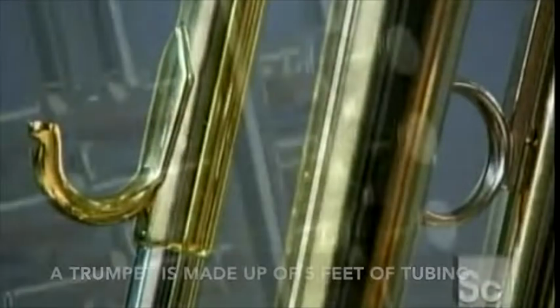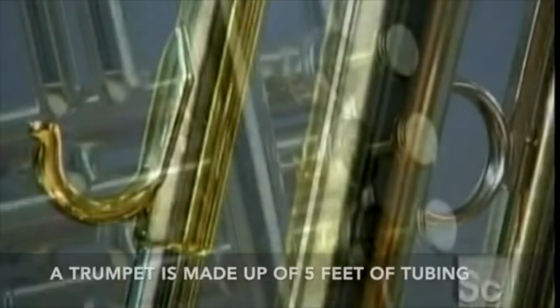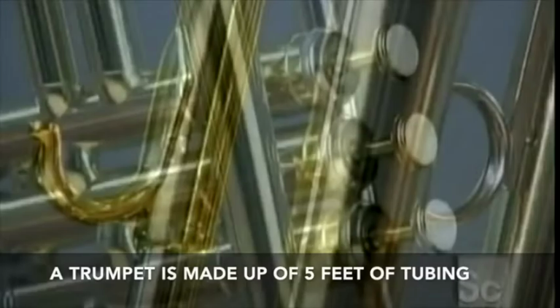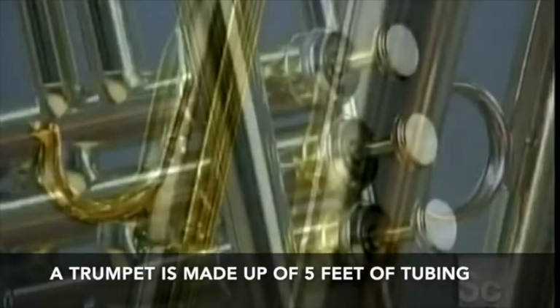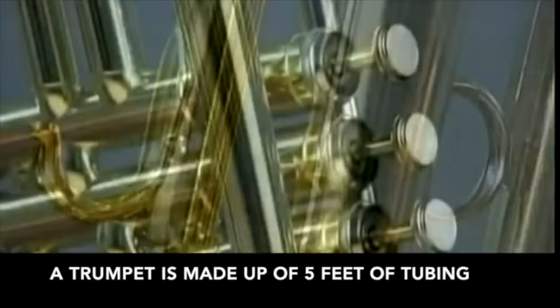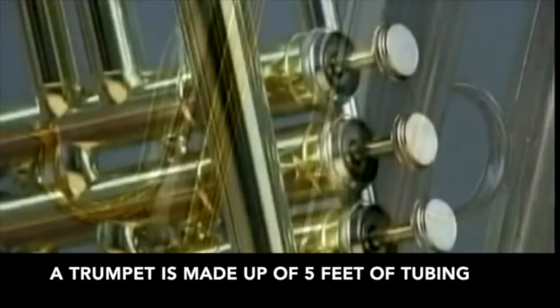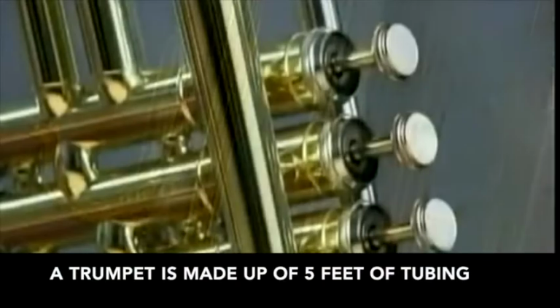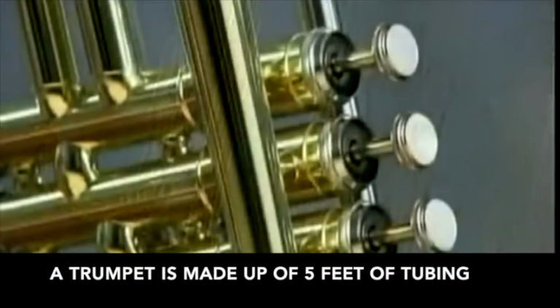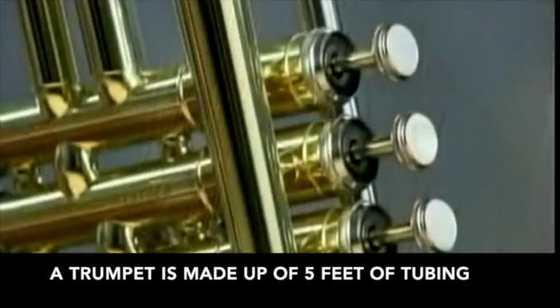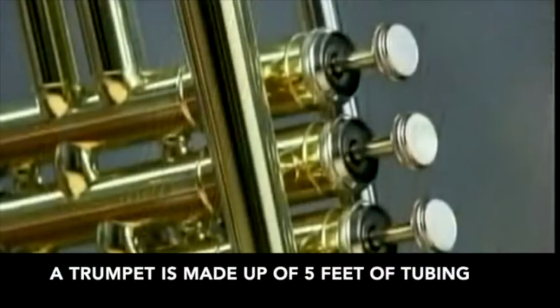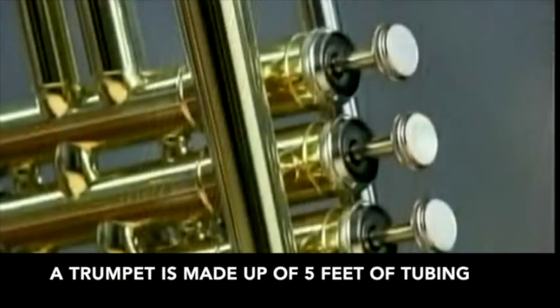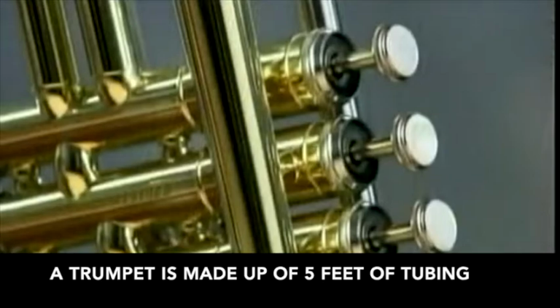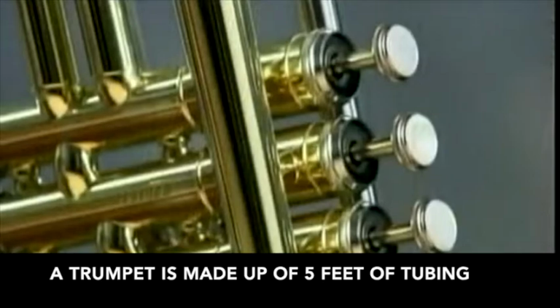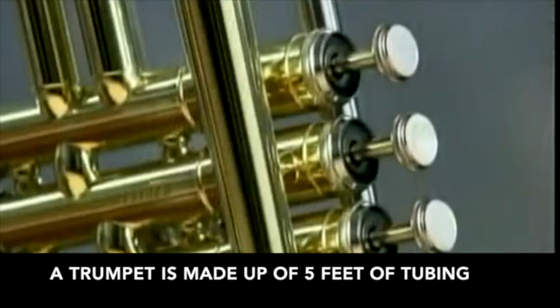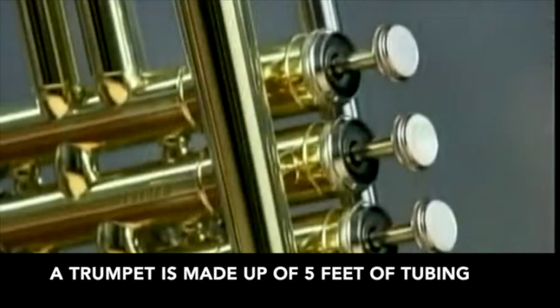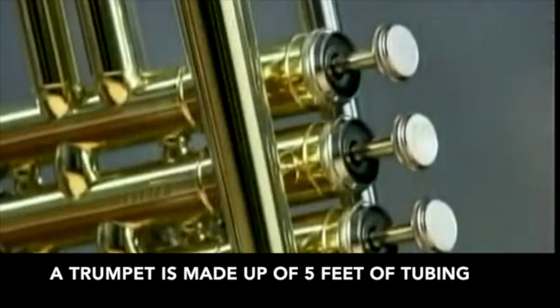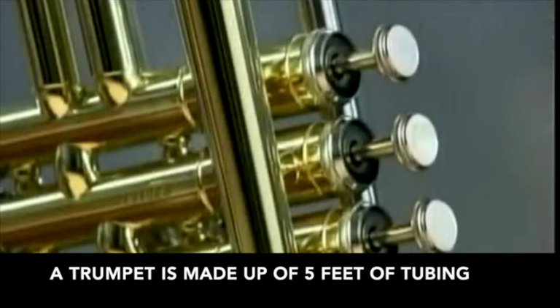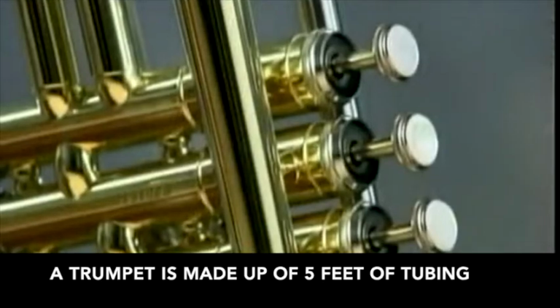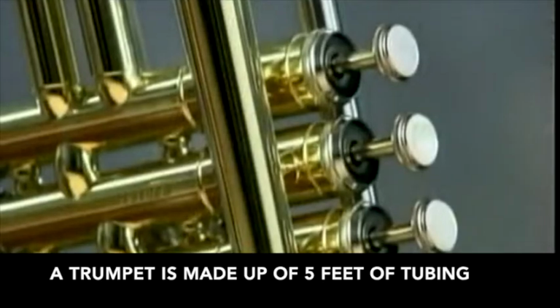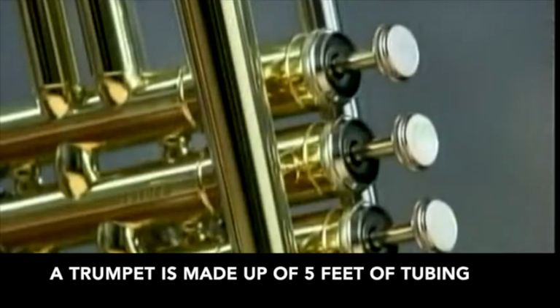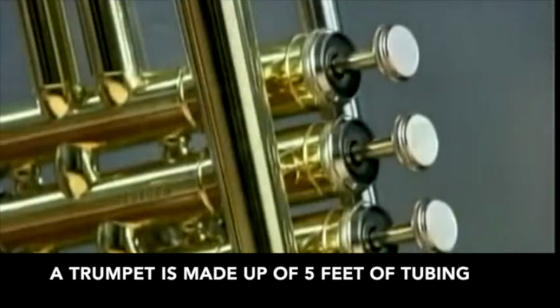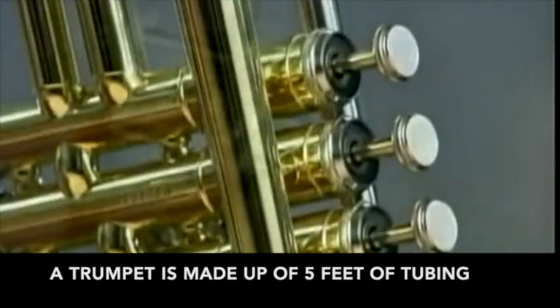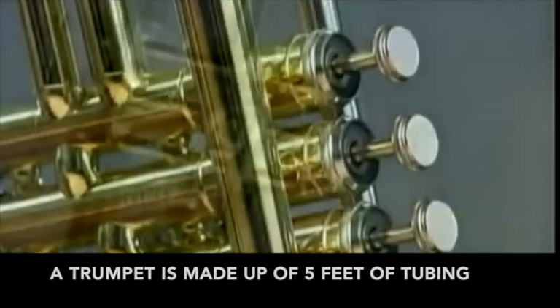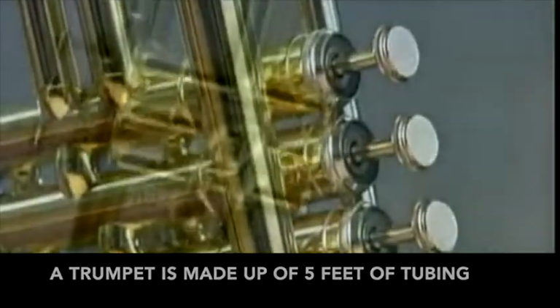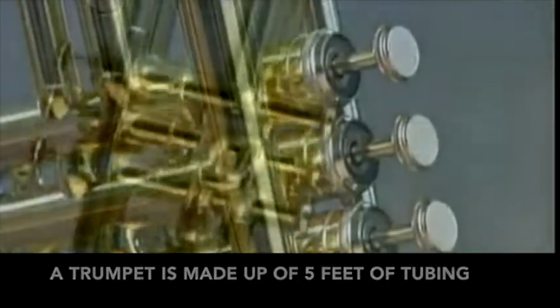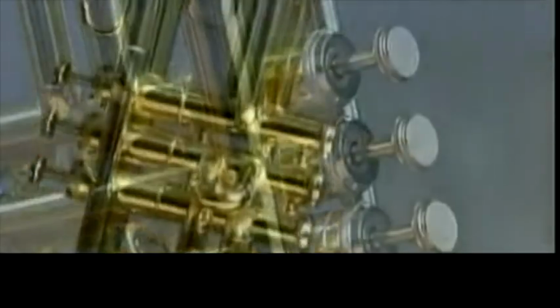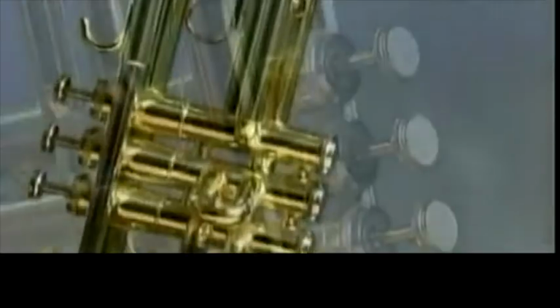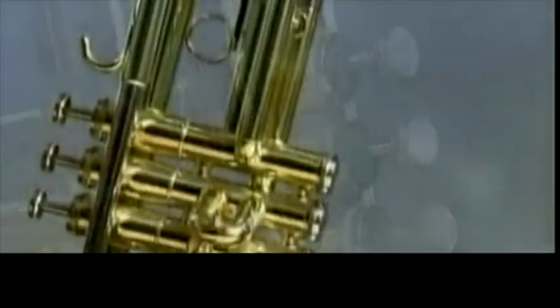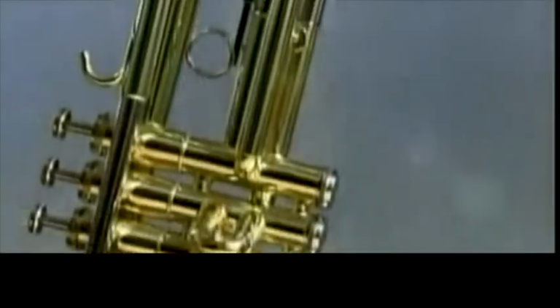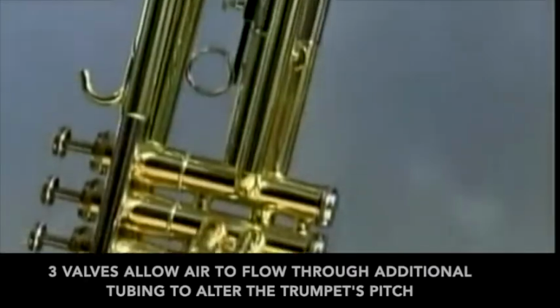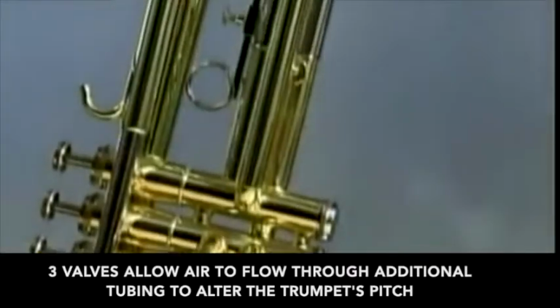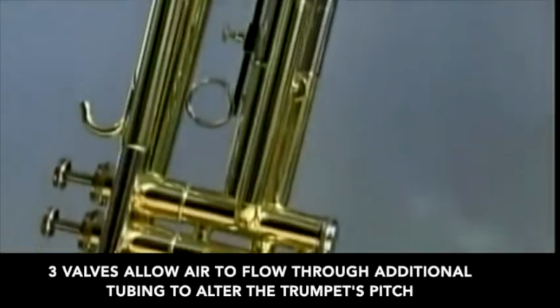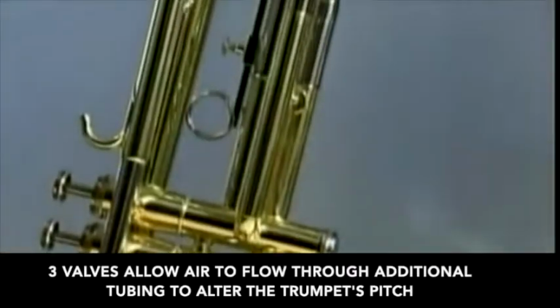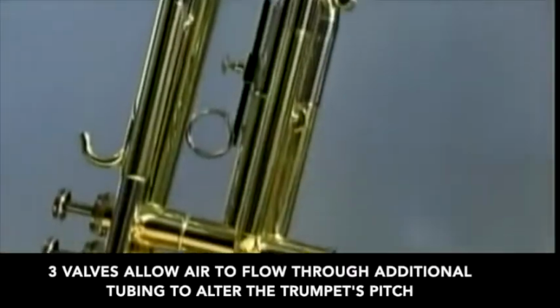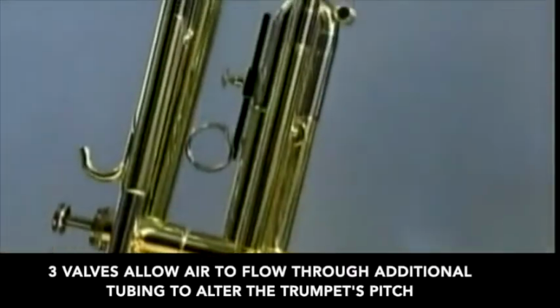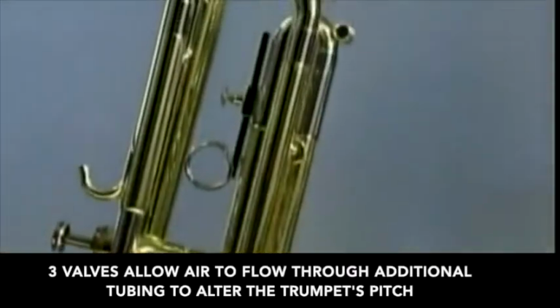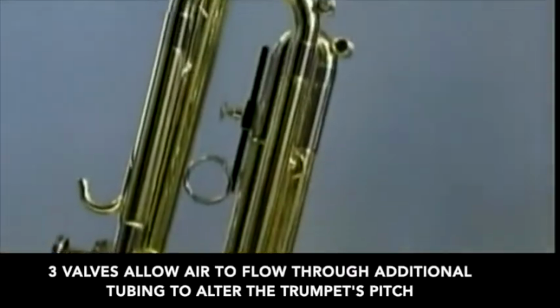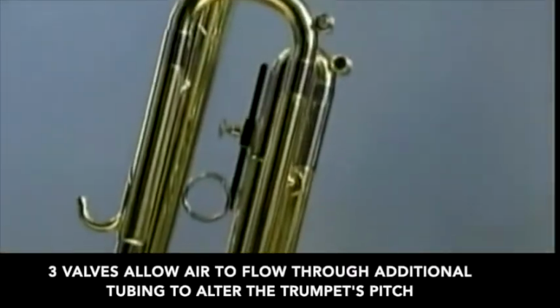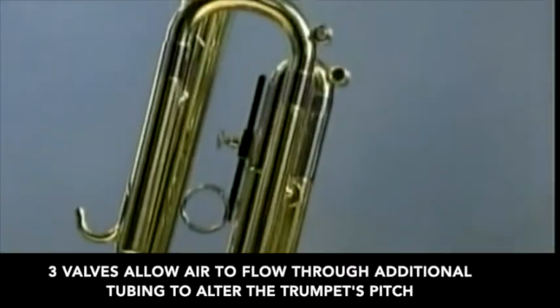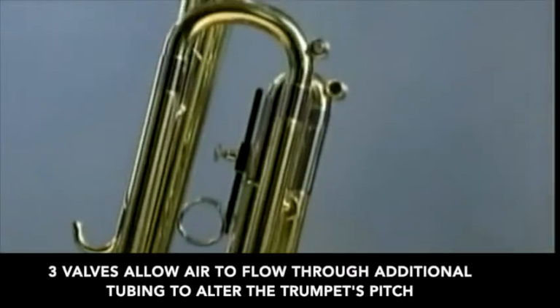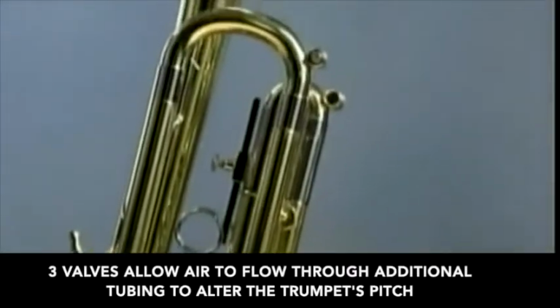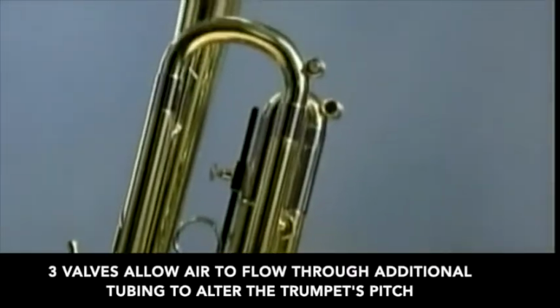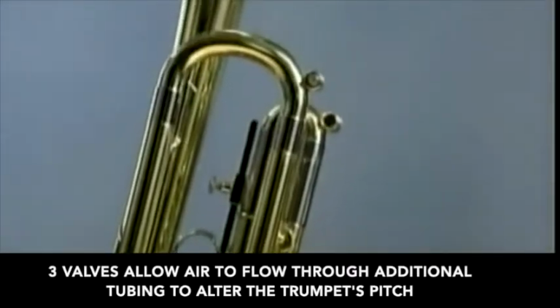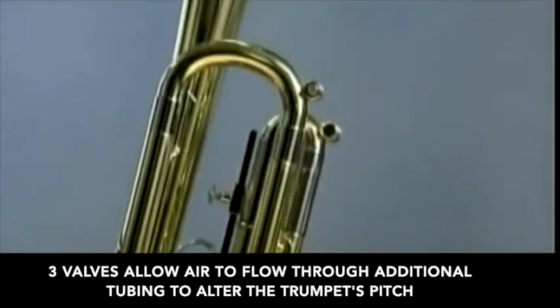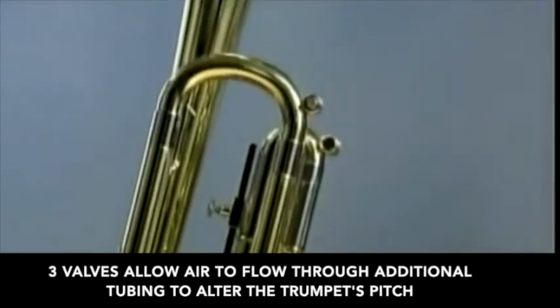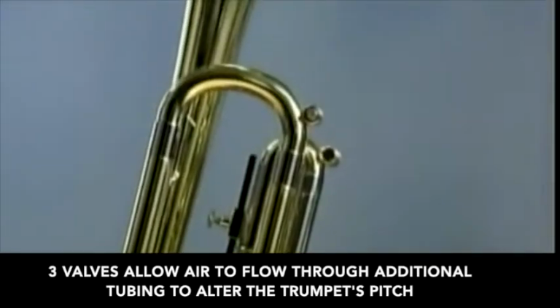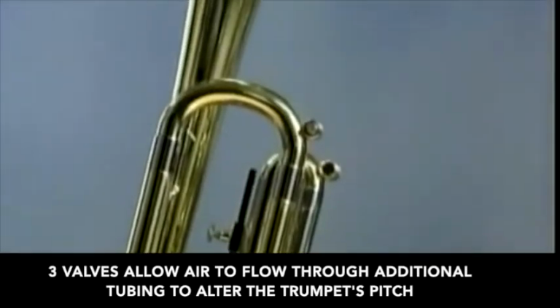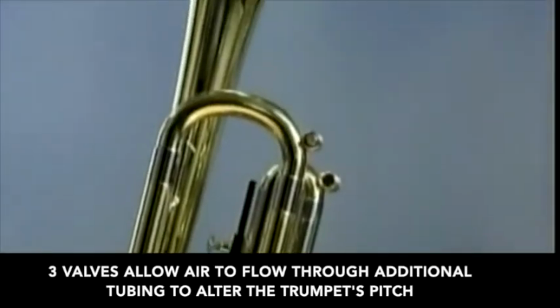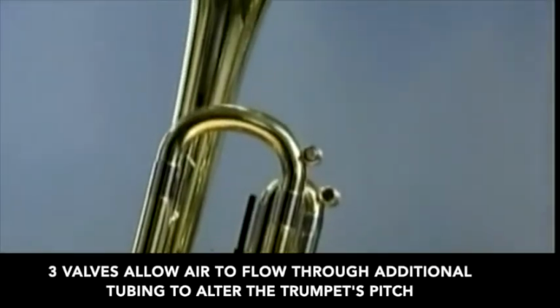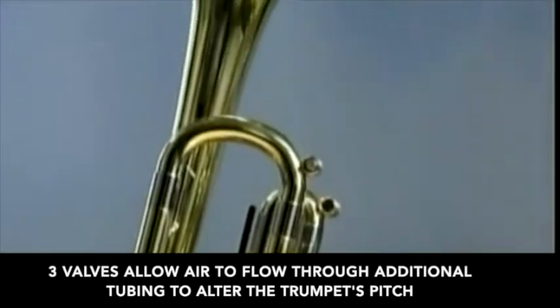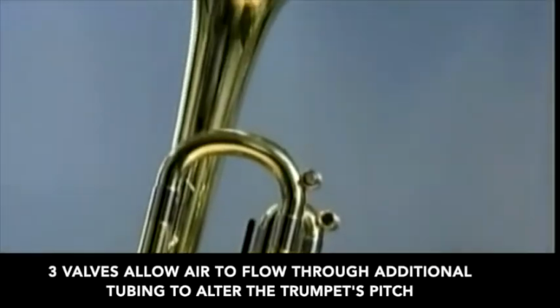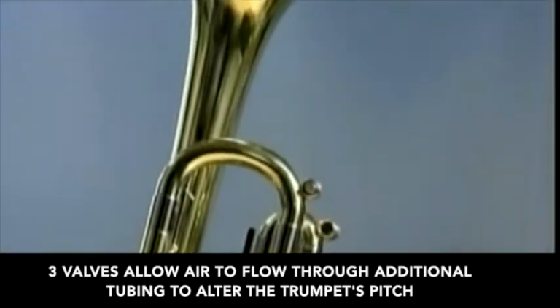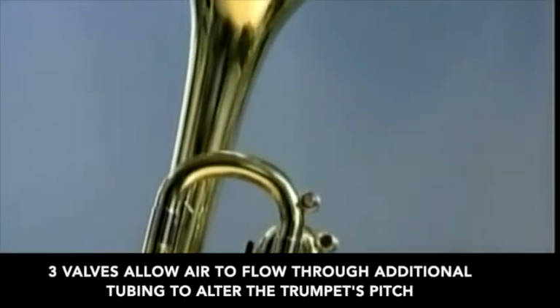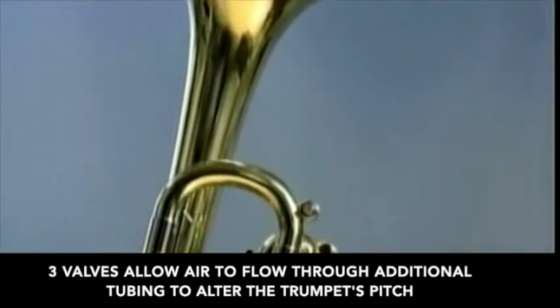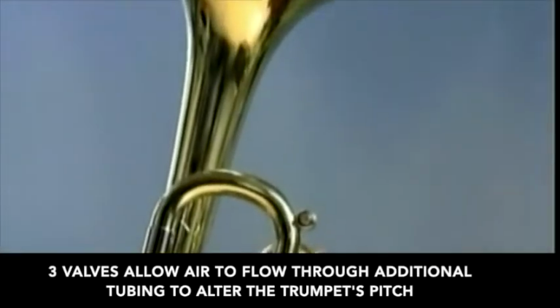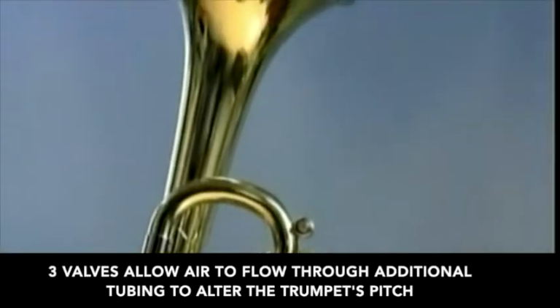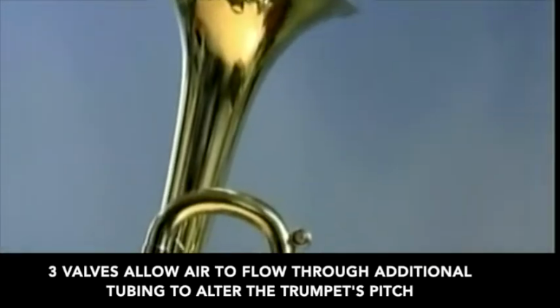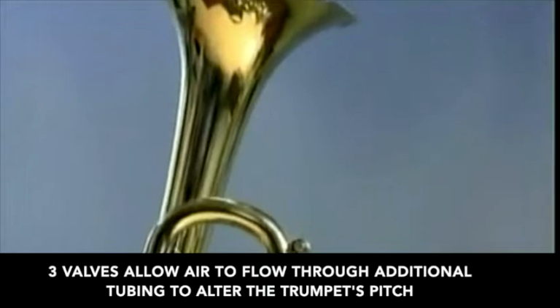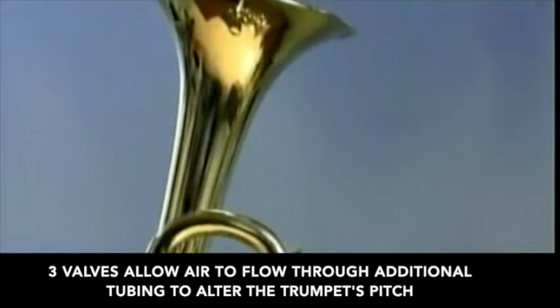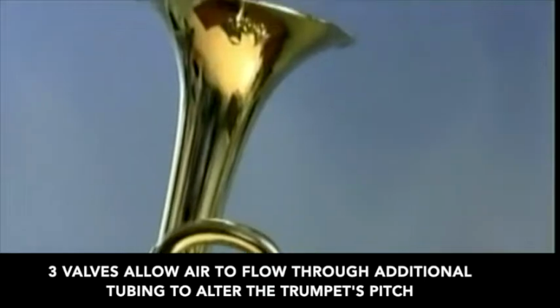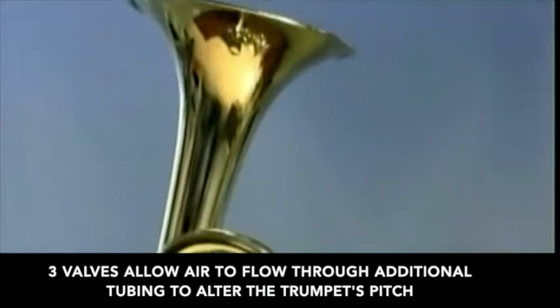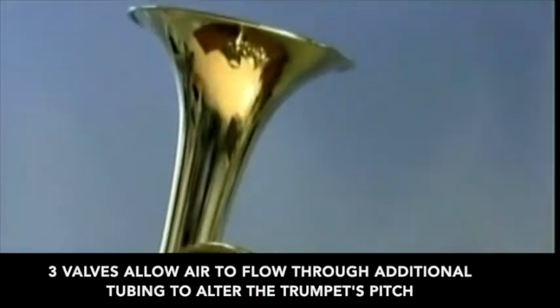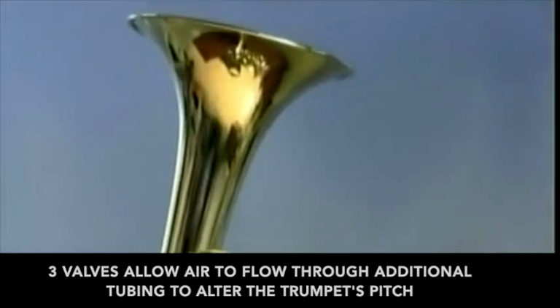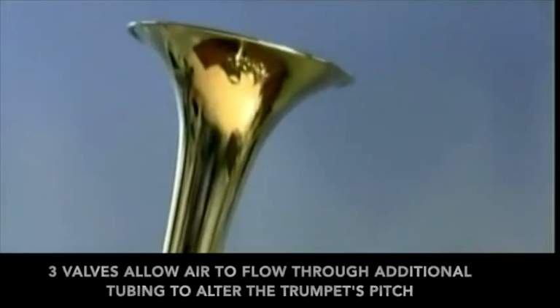A trumpet is made up of five feet of tubing. Three valves allow air to flow through additional tubing to alter the trumpet's pitch.